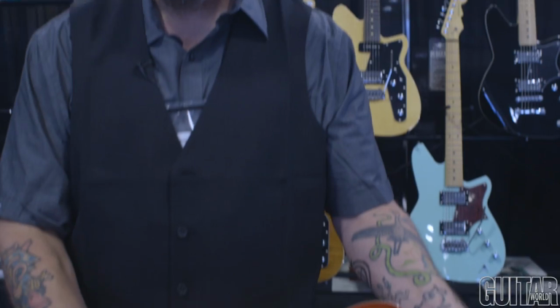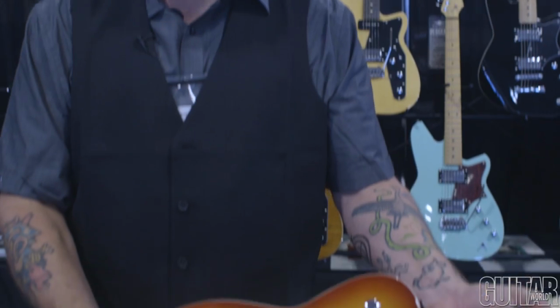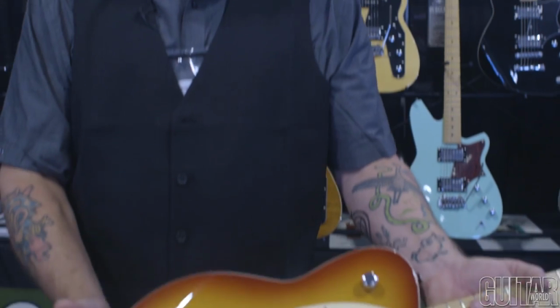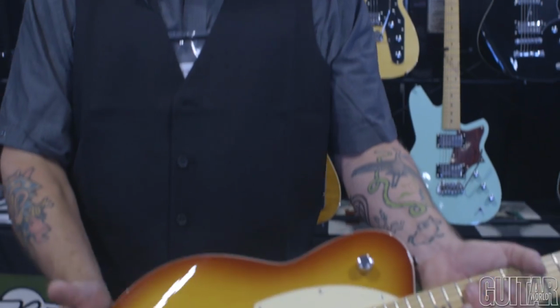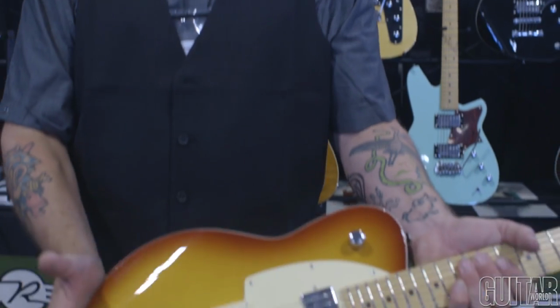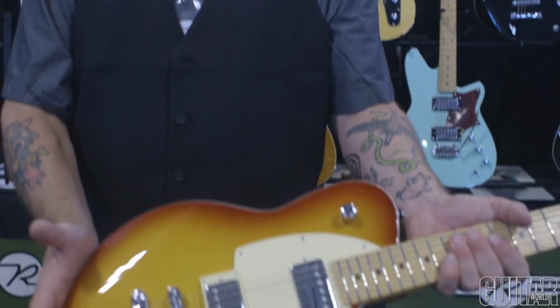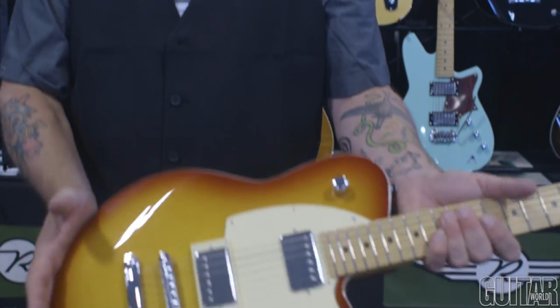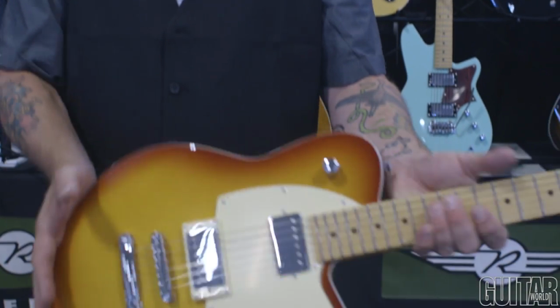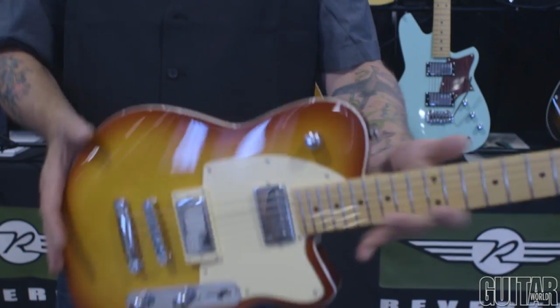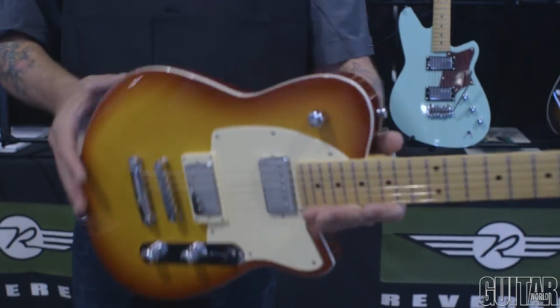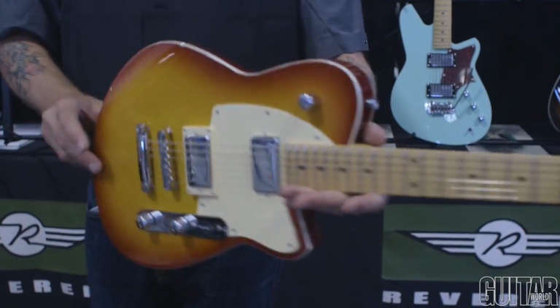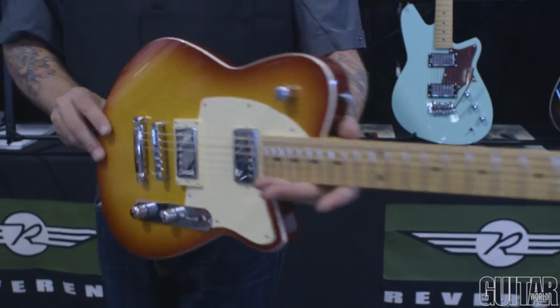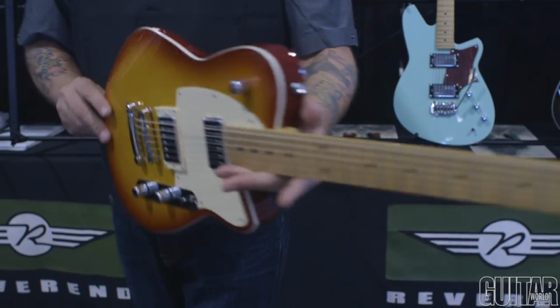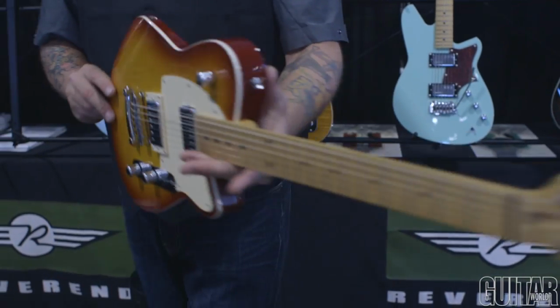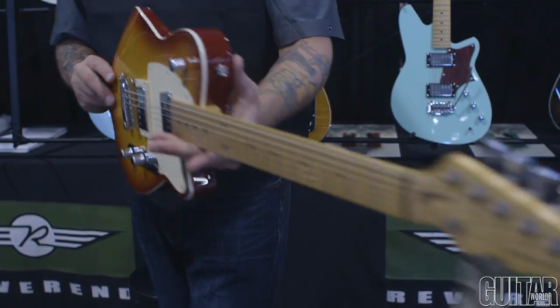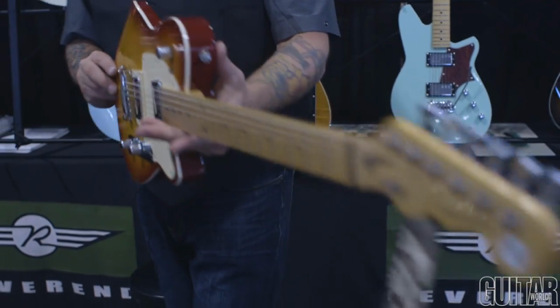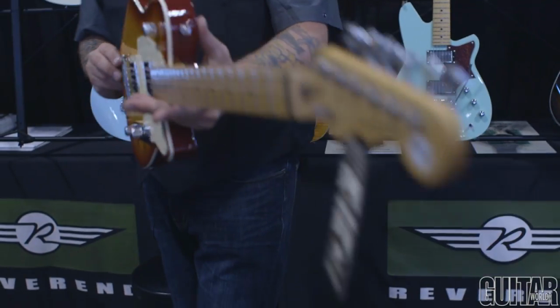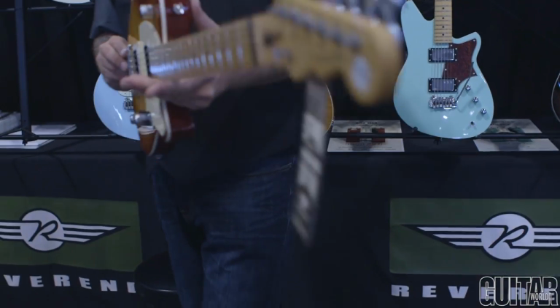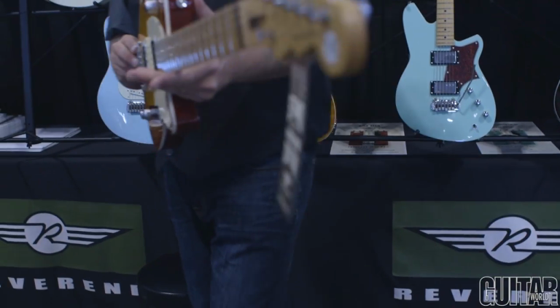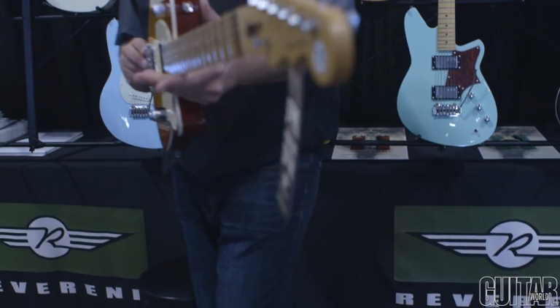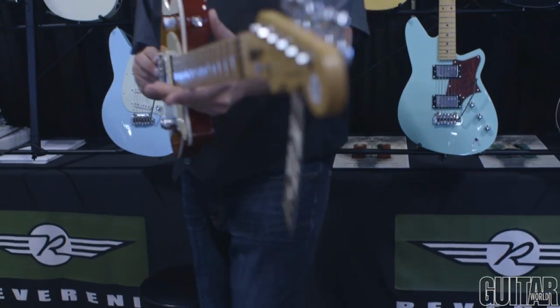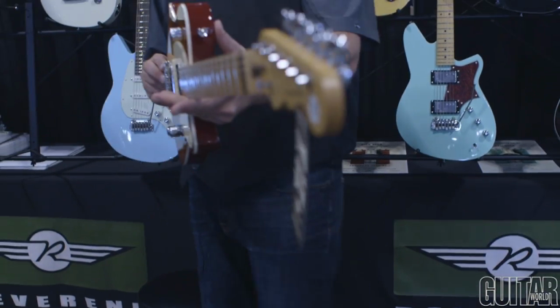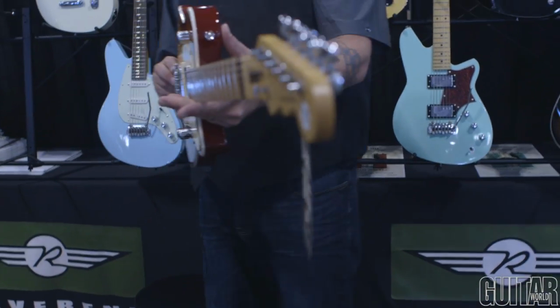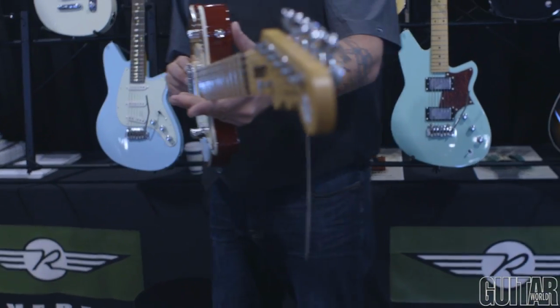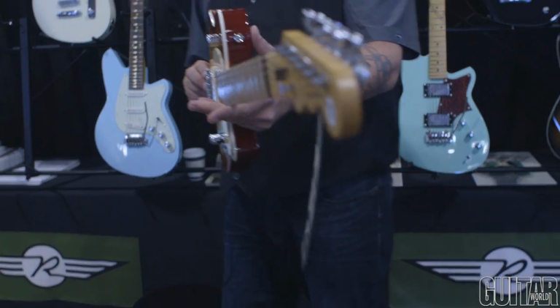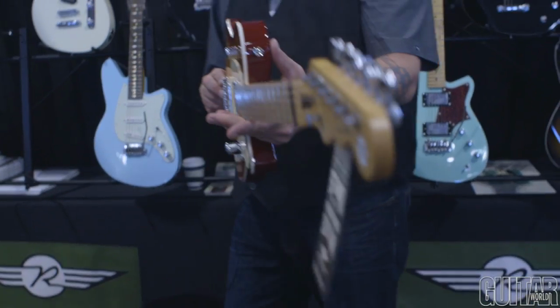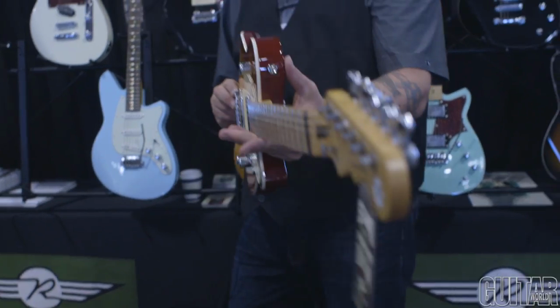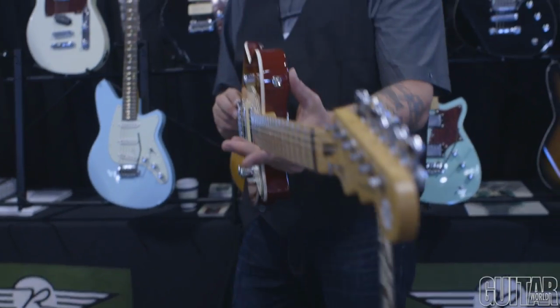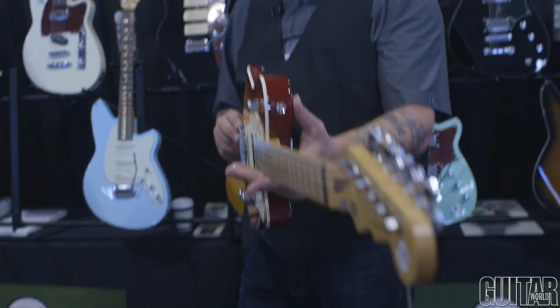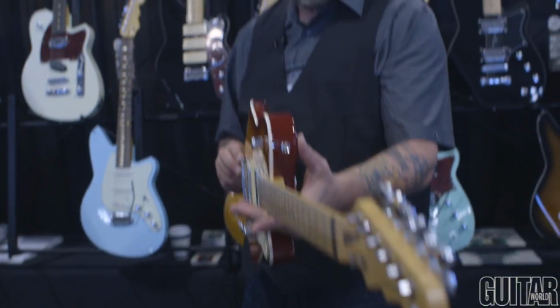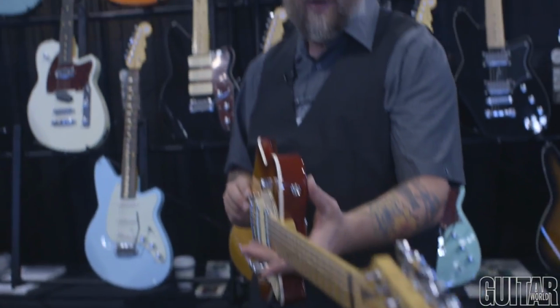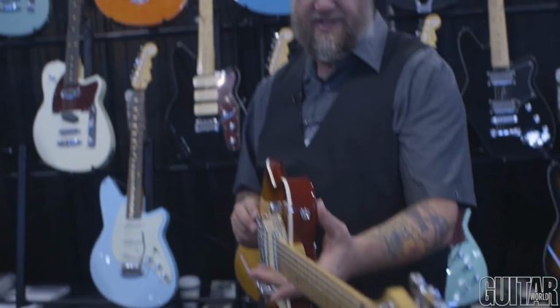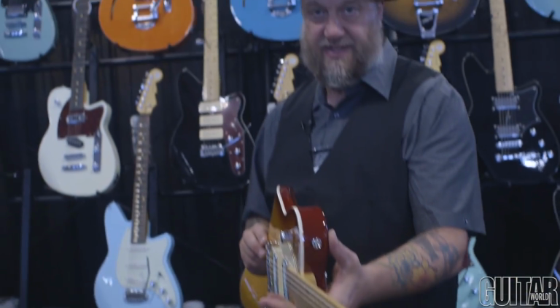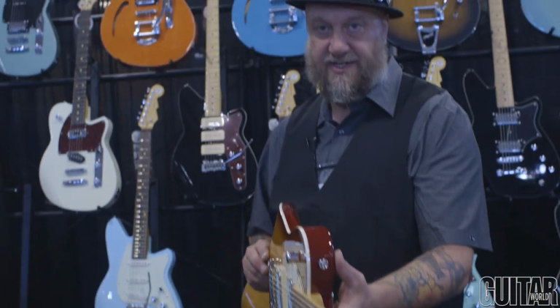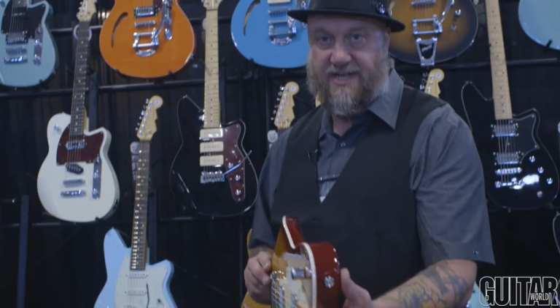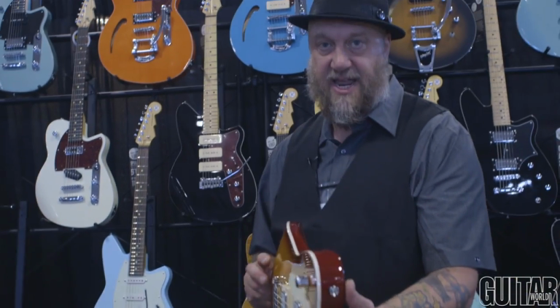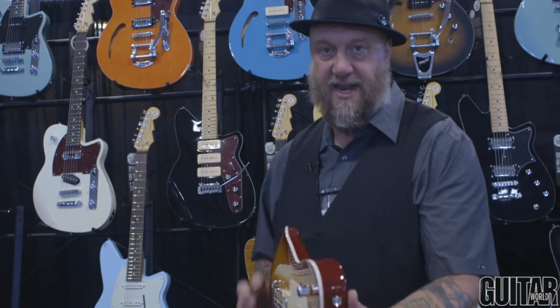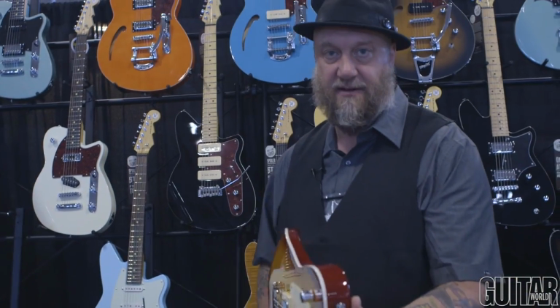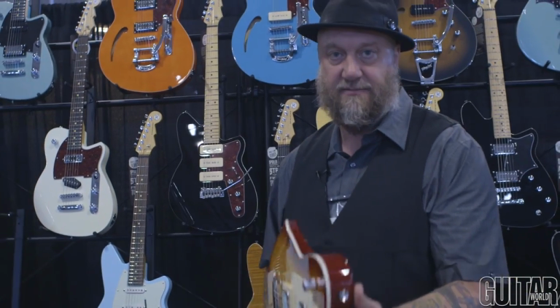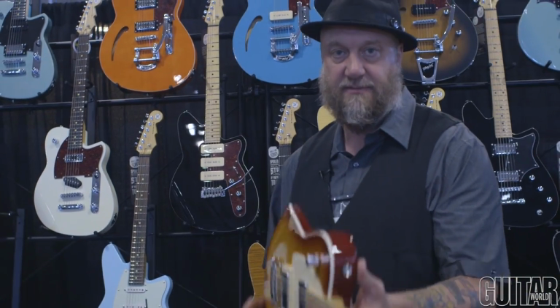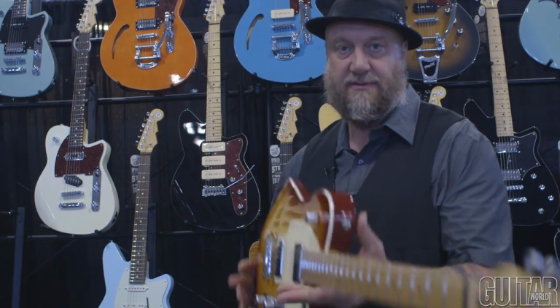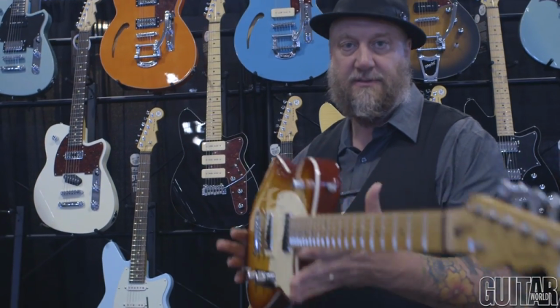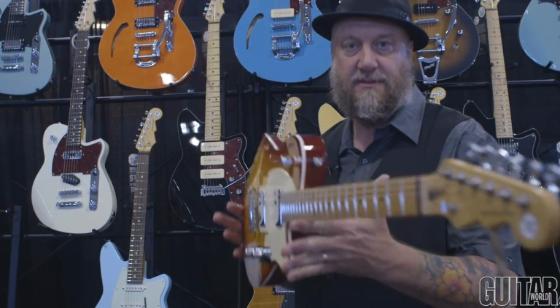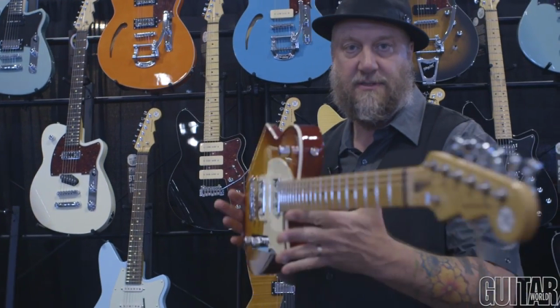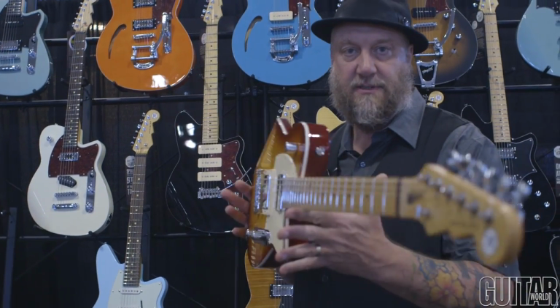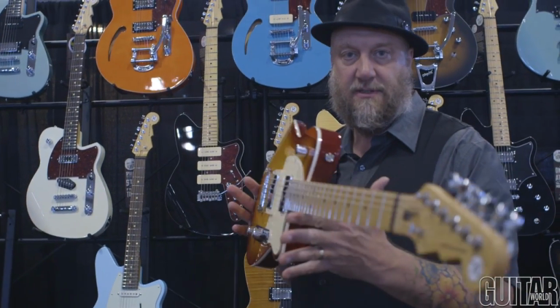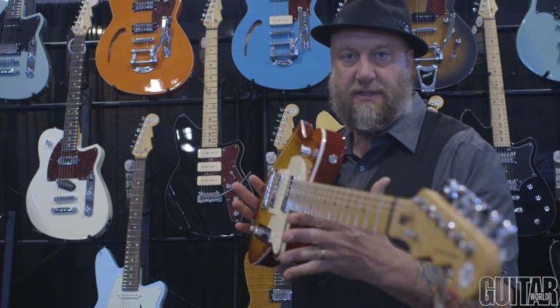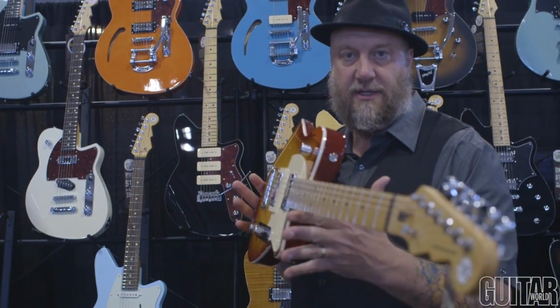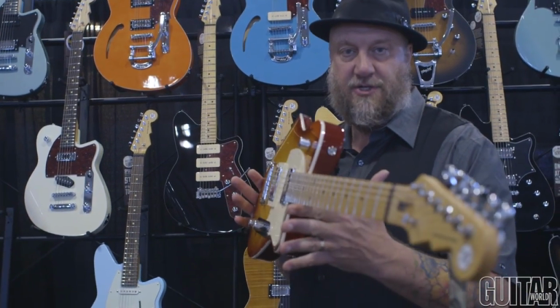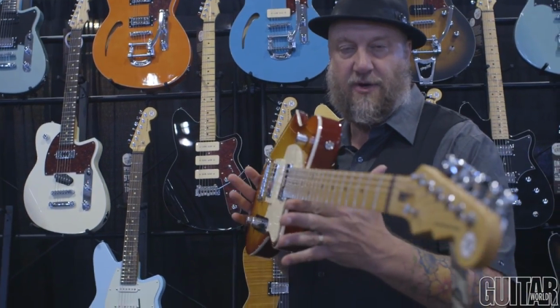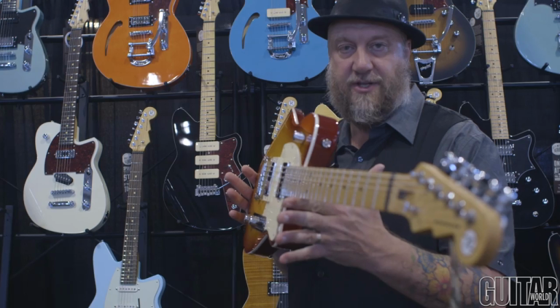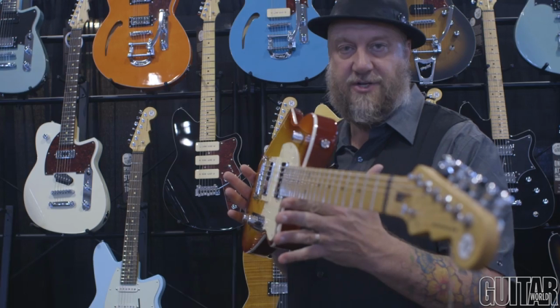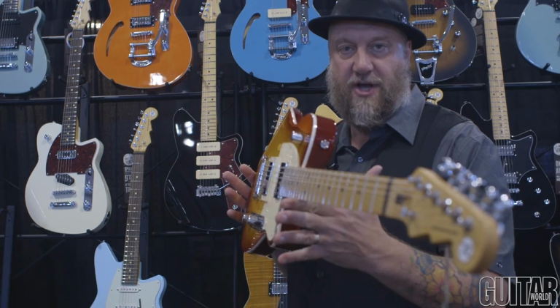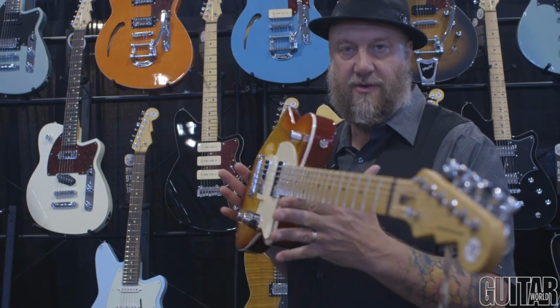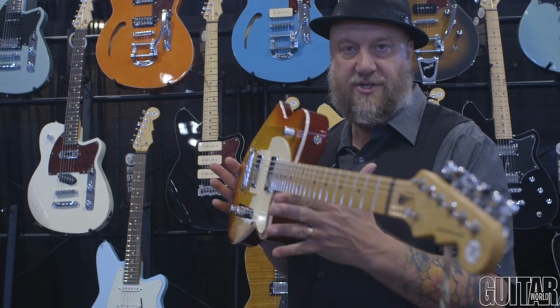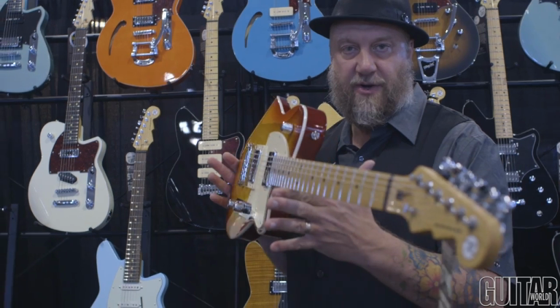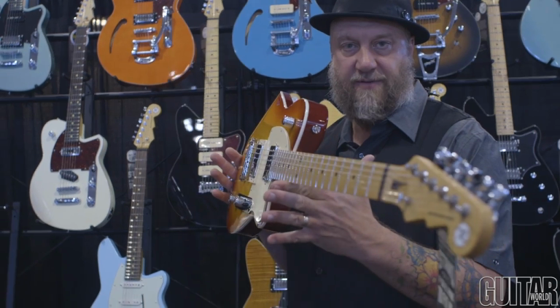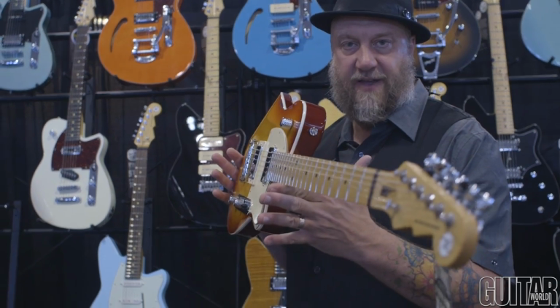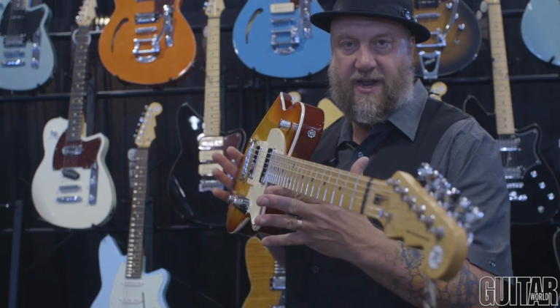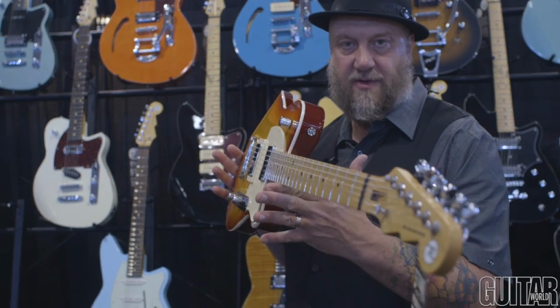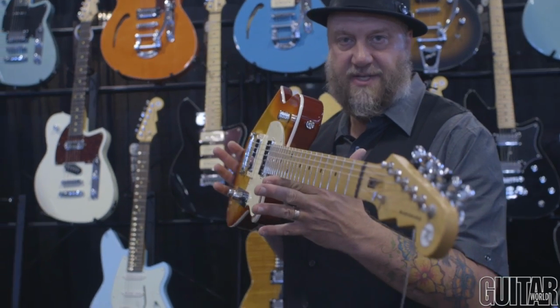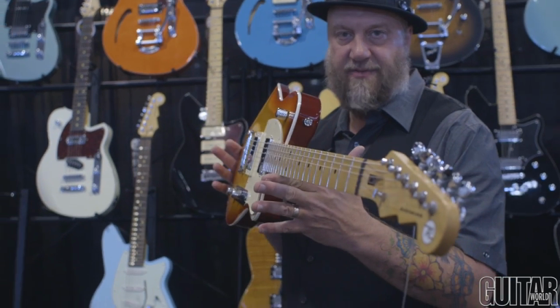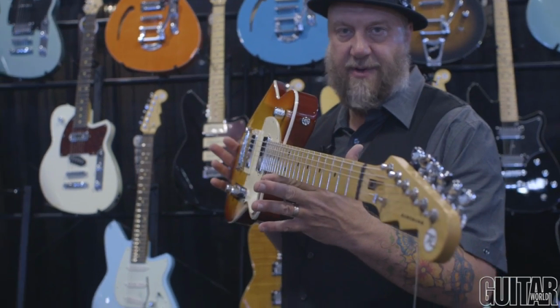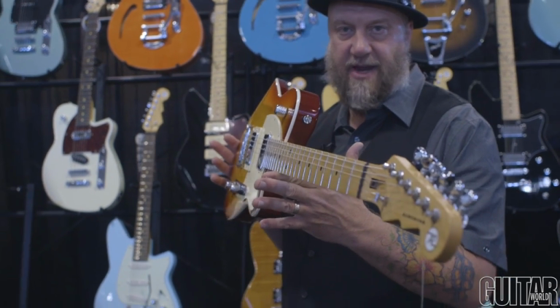Those are the new offerings from Reverend at Summer NAMM 2016. Enjoy the show. Enjoy the videos, everybody.